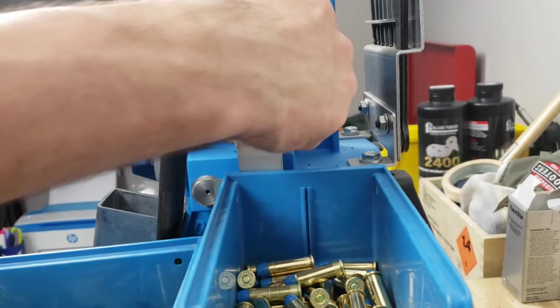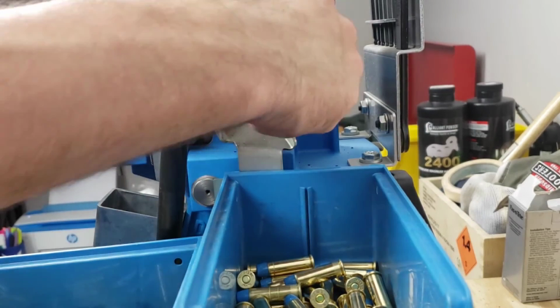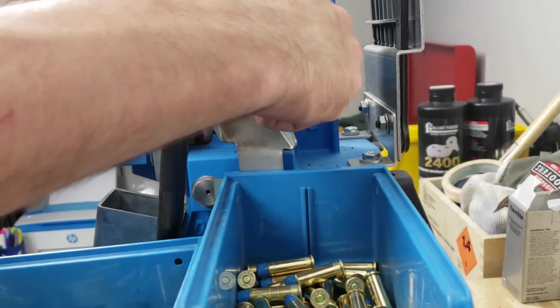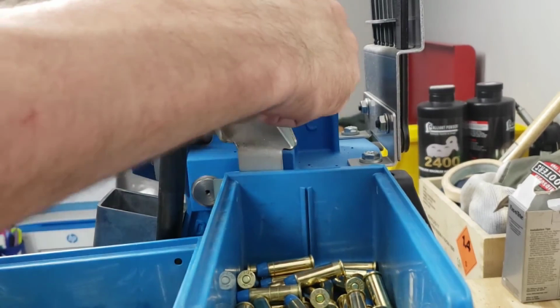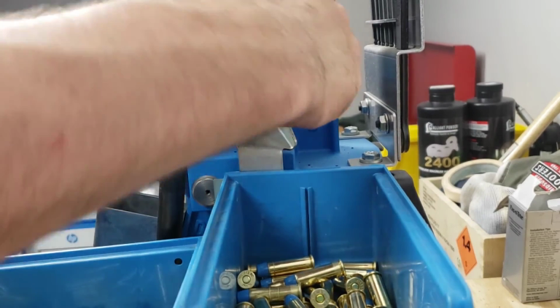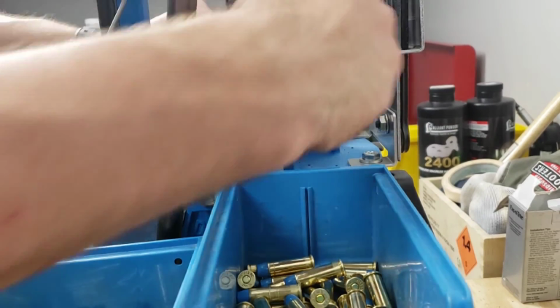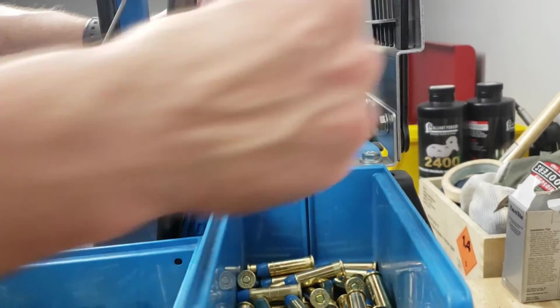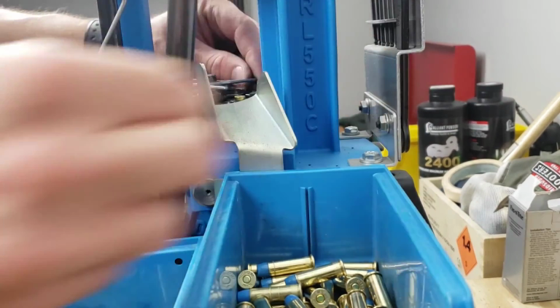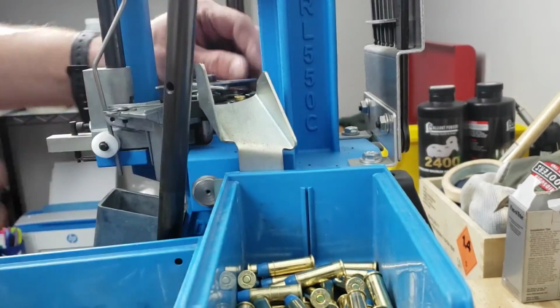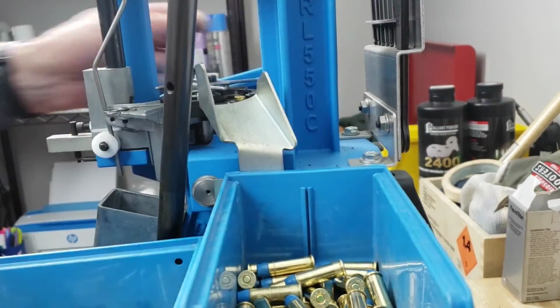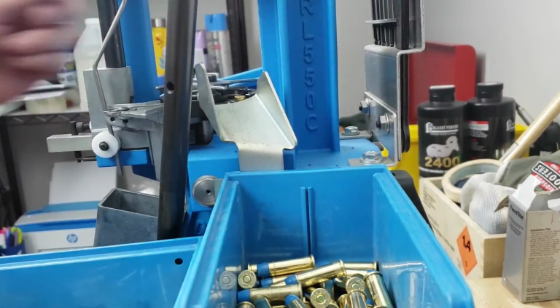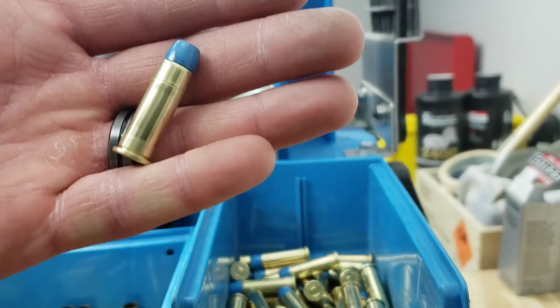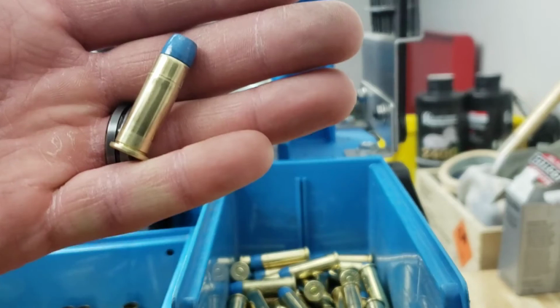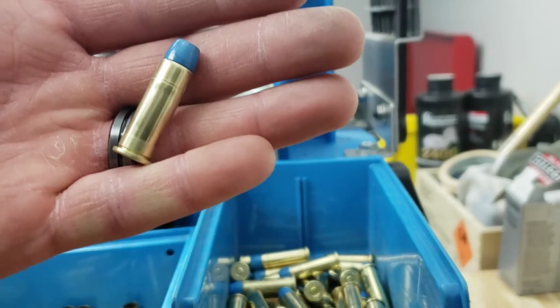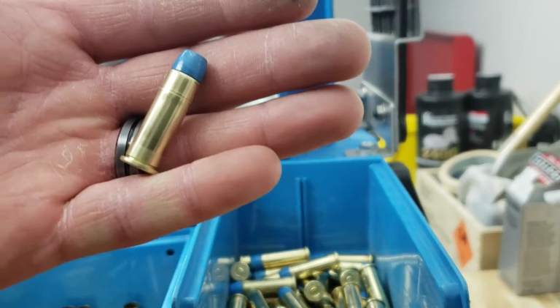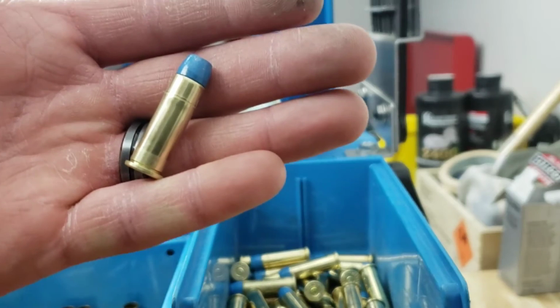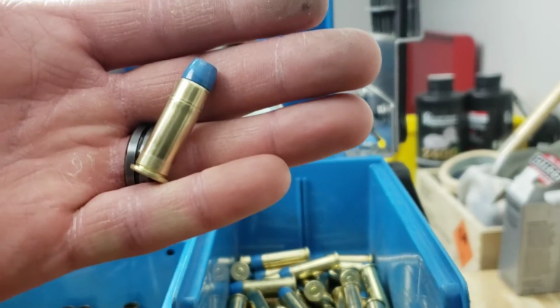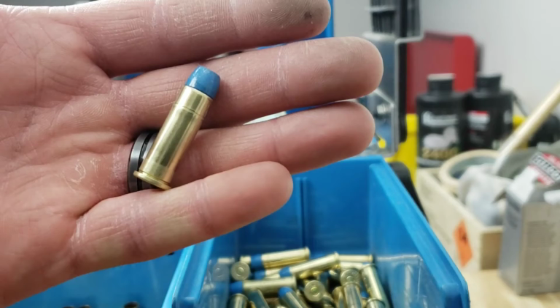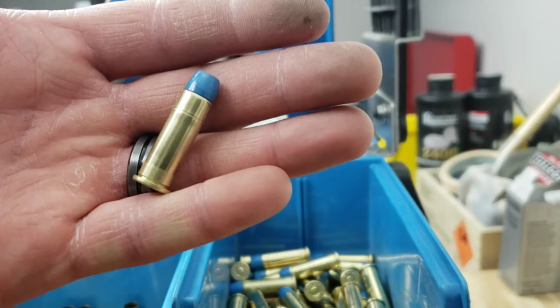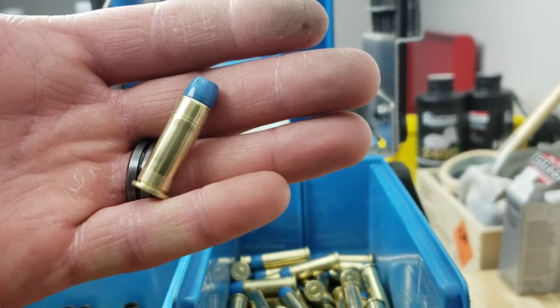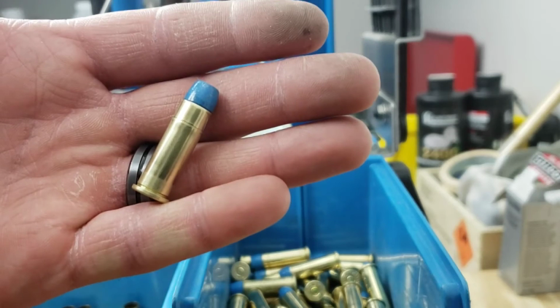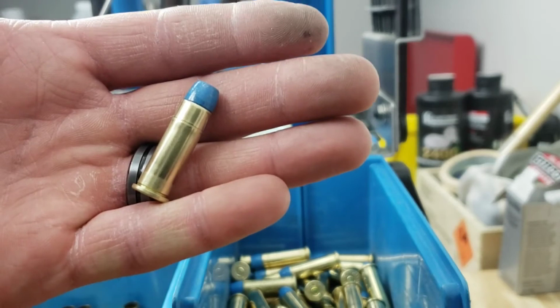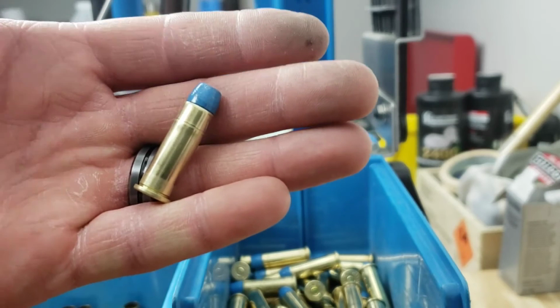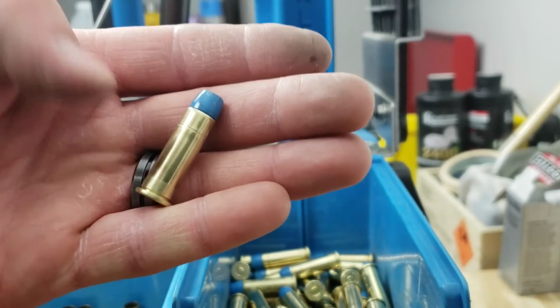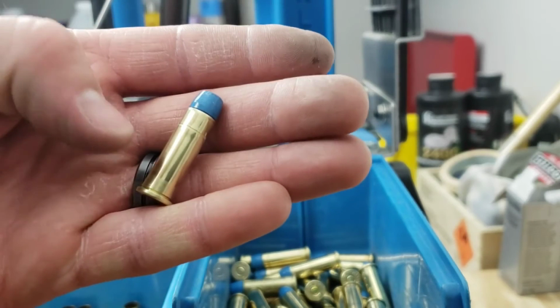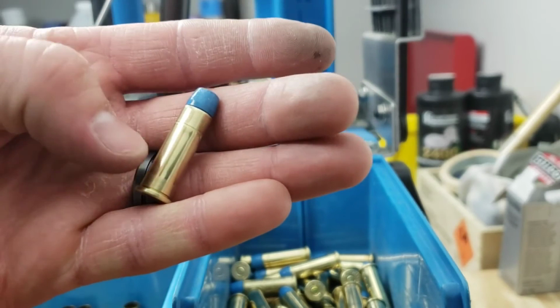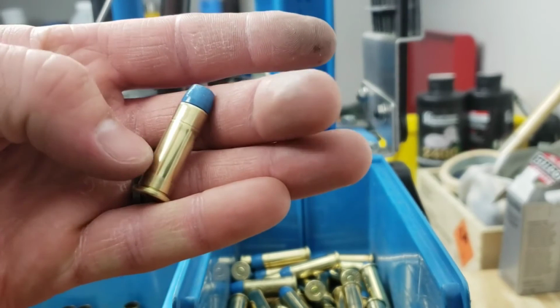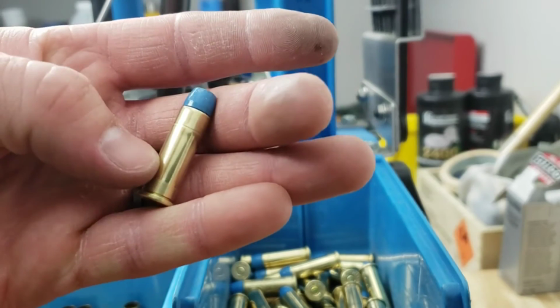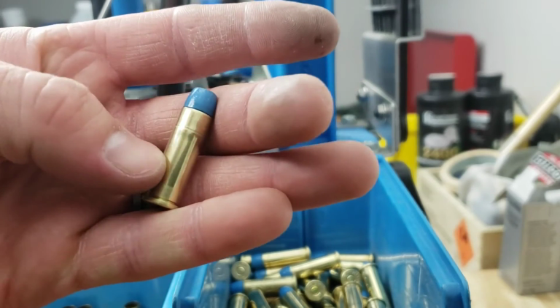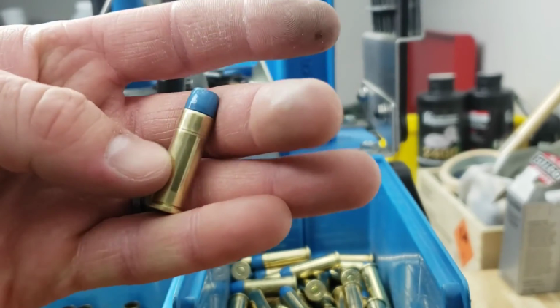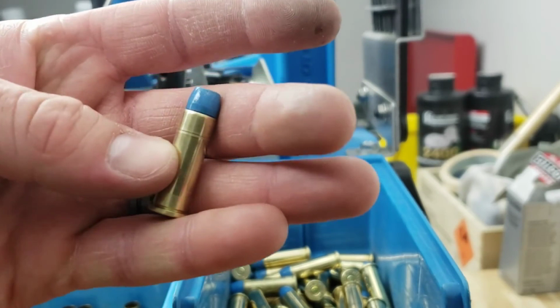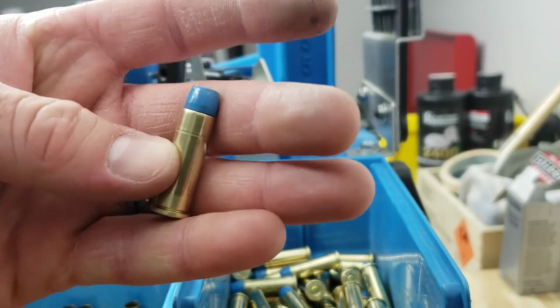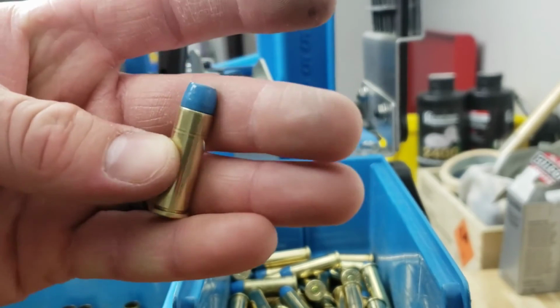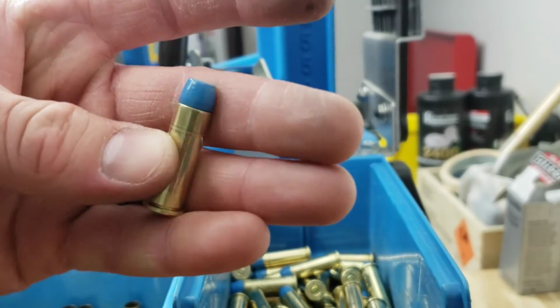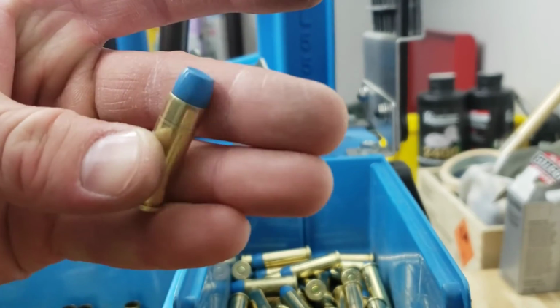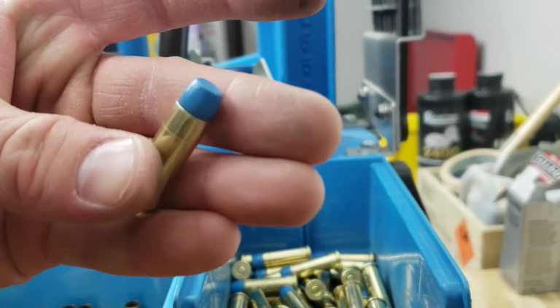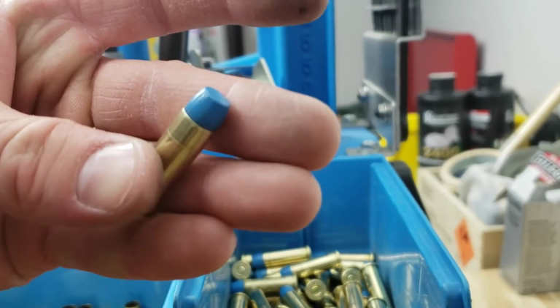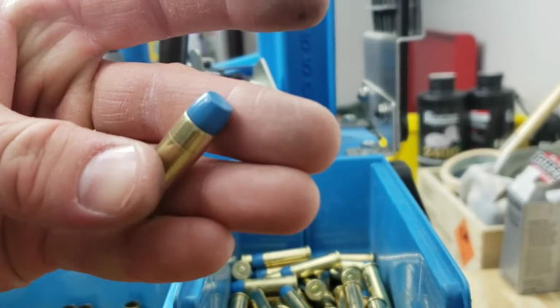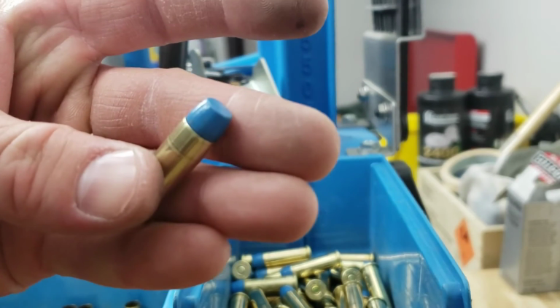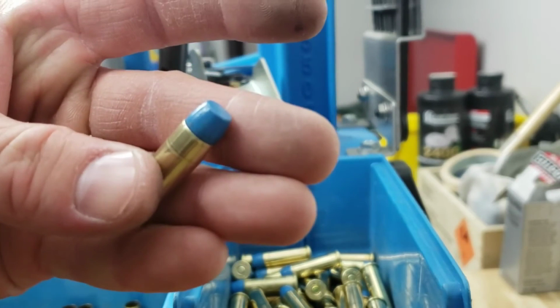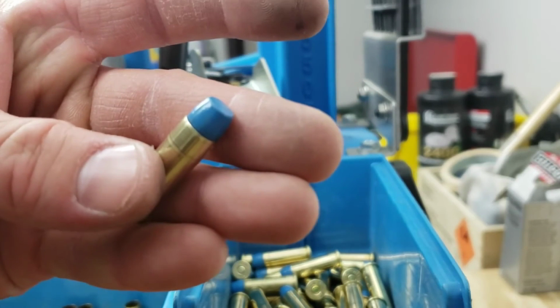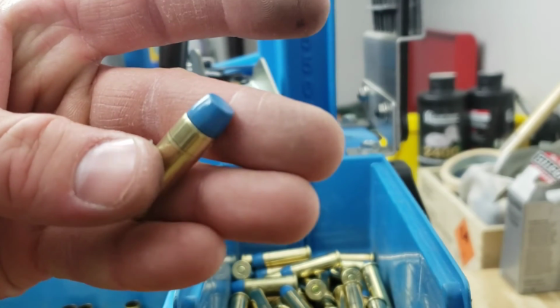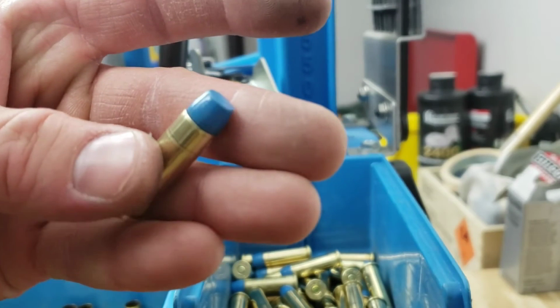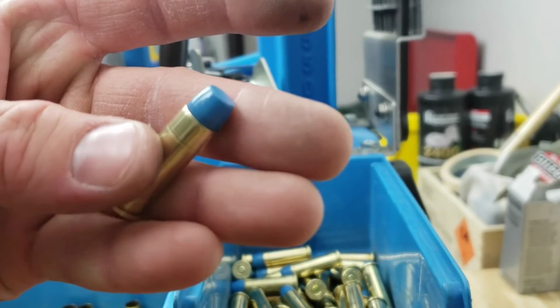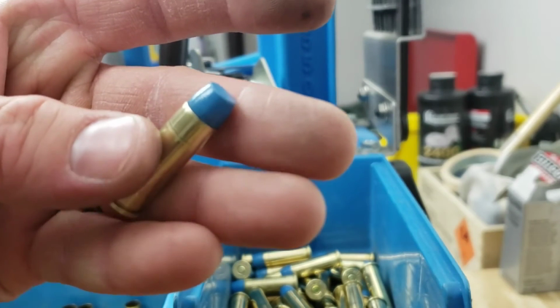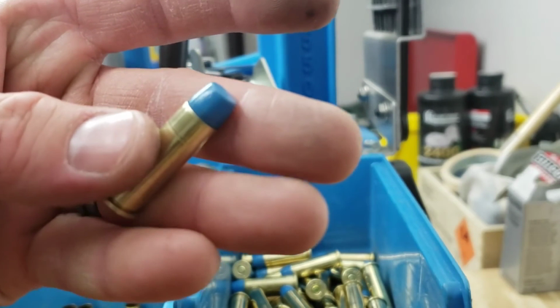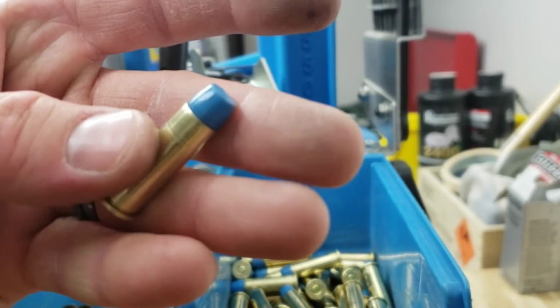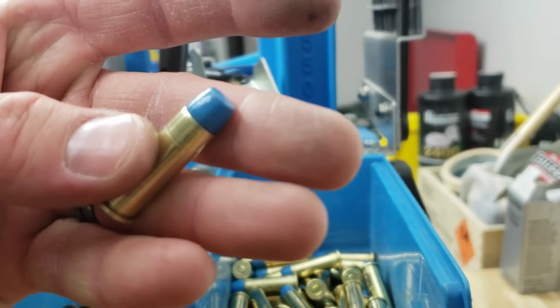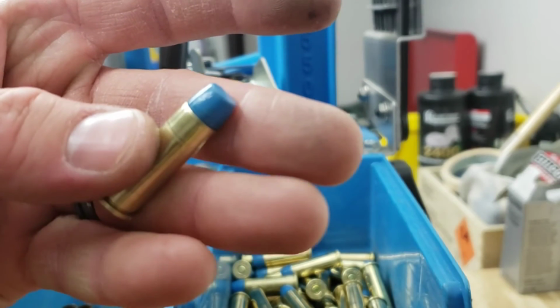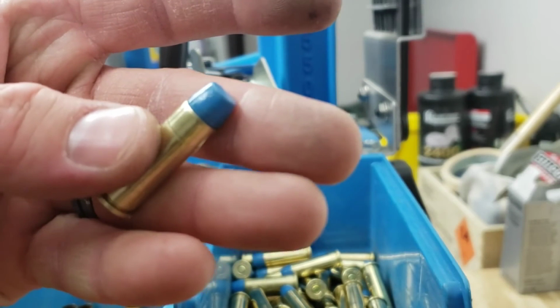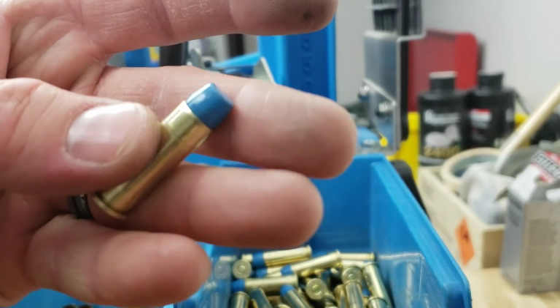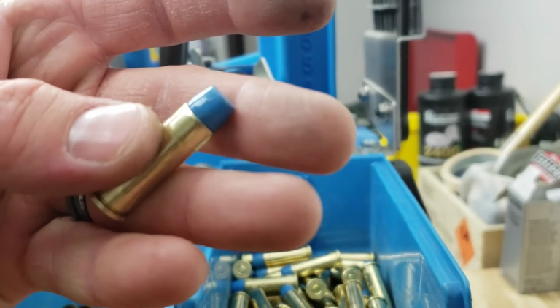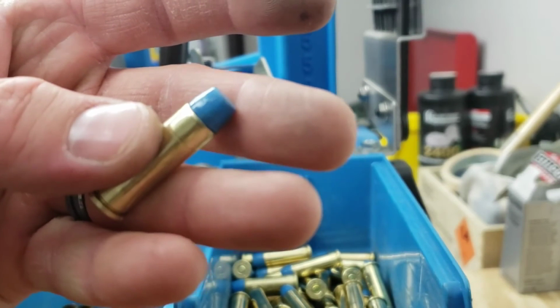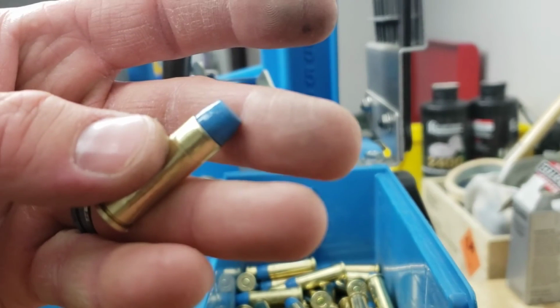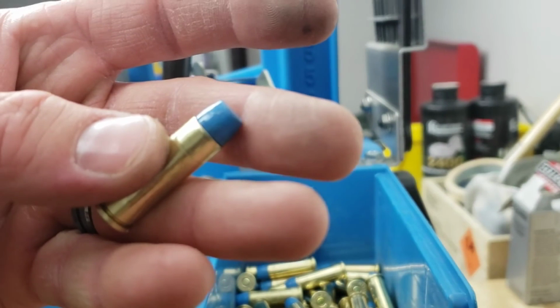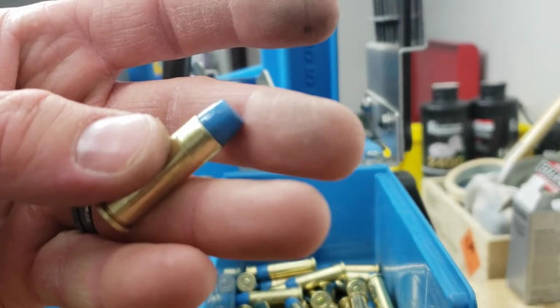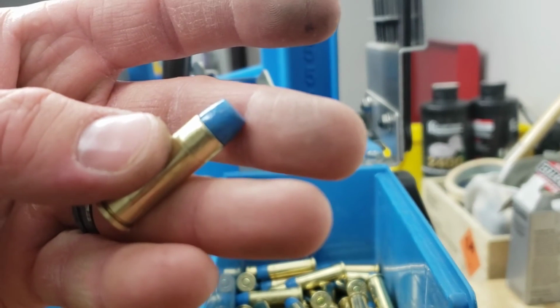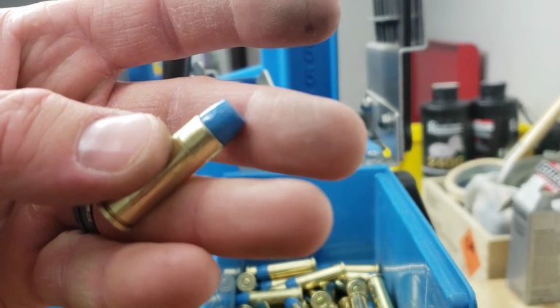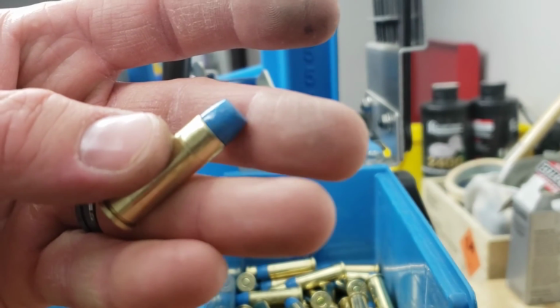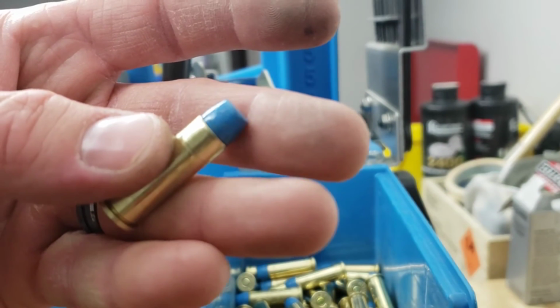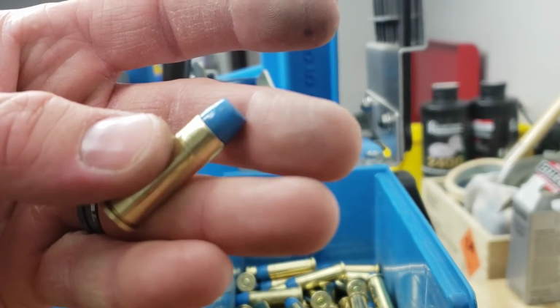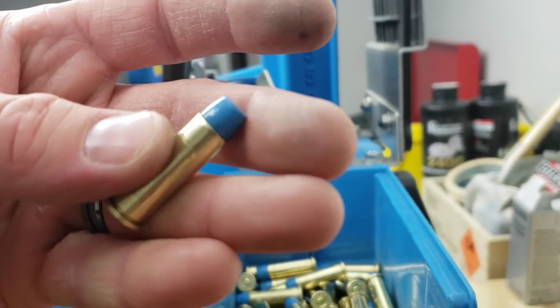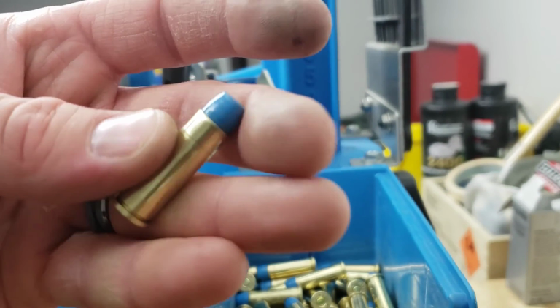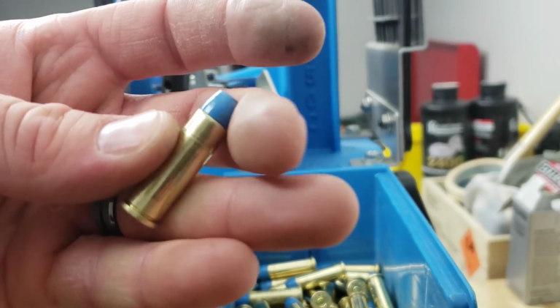Beautiful. There's our last round — perfectly seated and crimped right at the top of that groove.